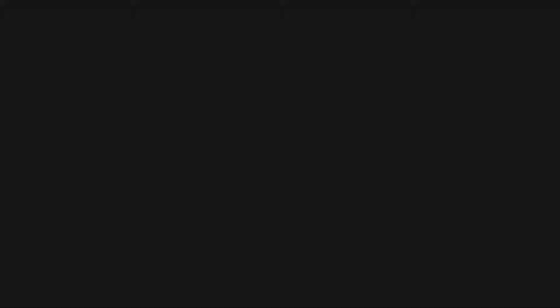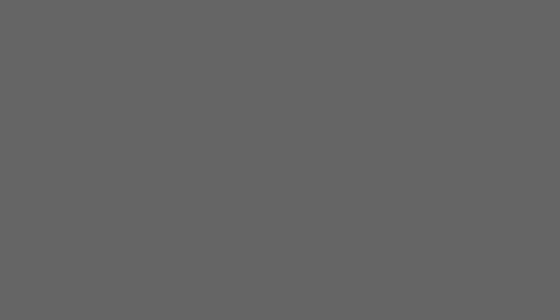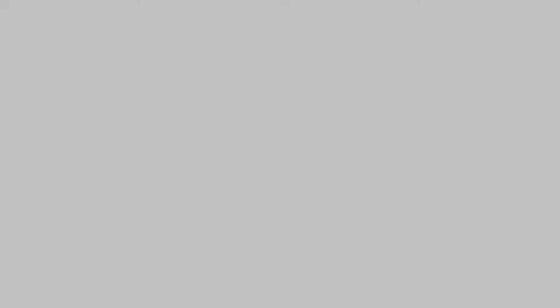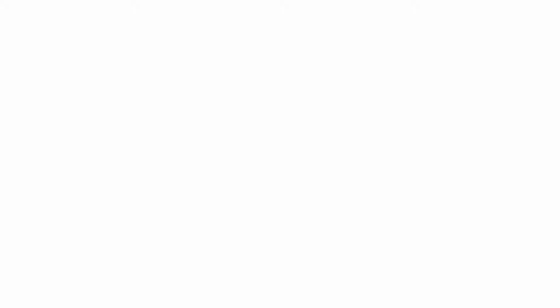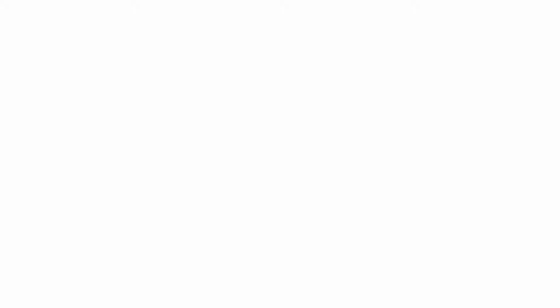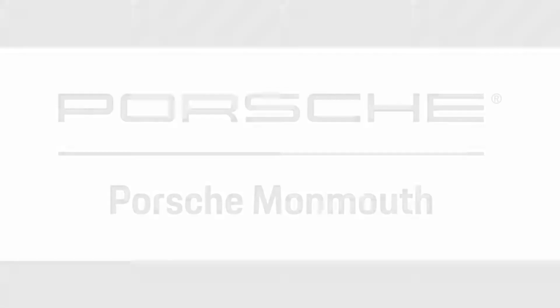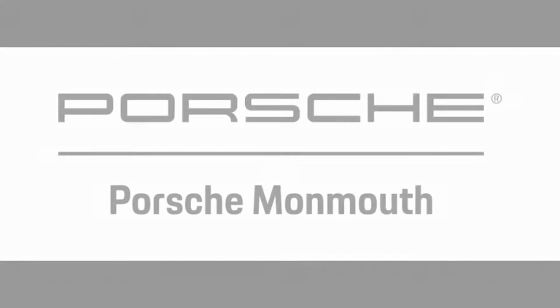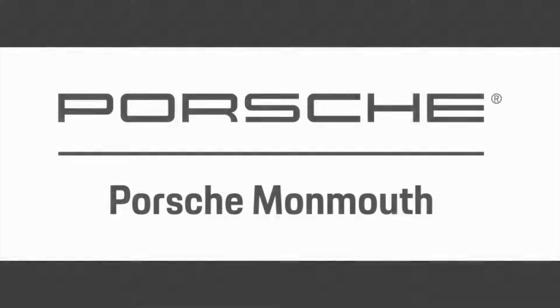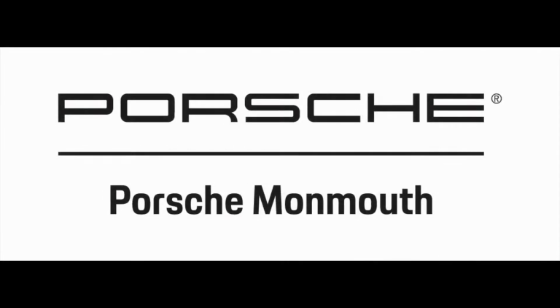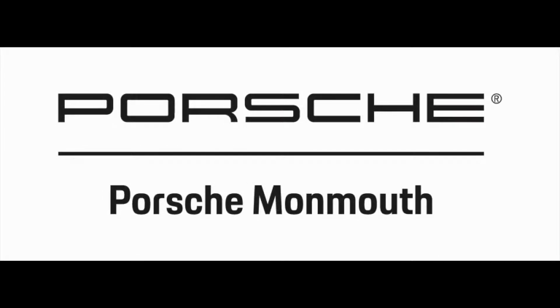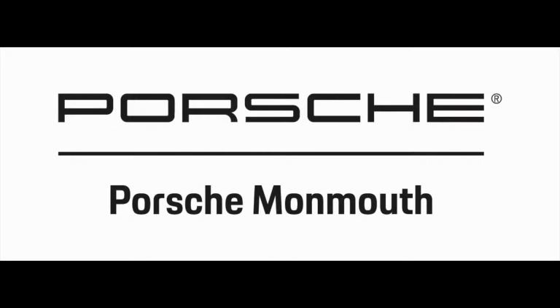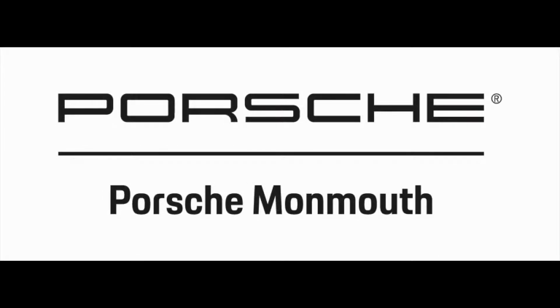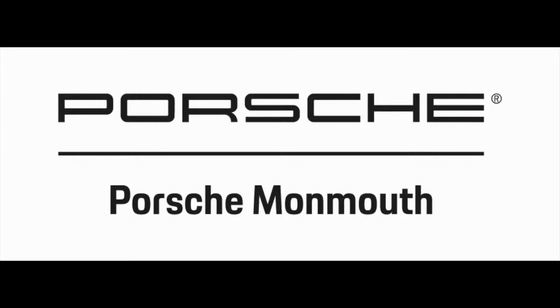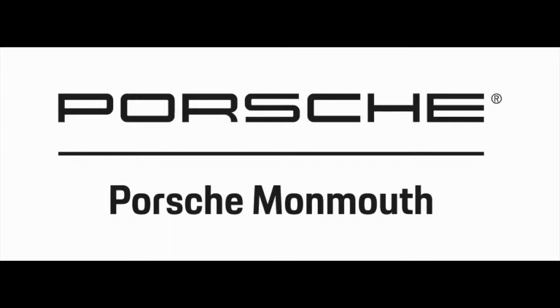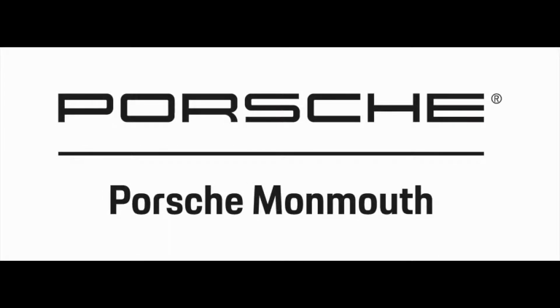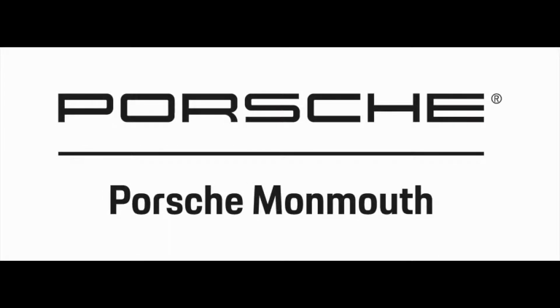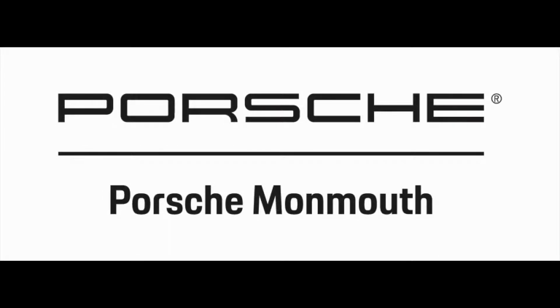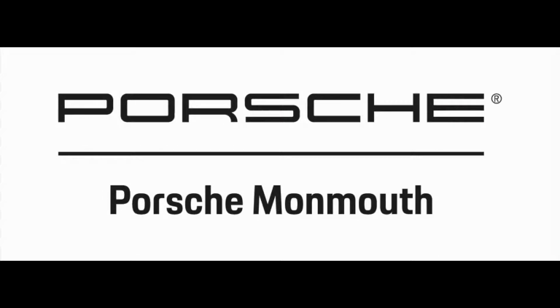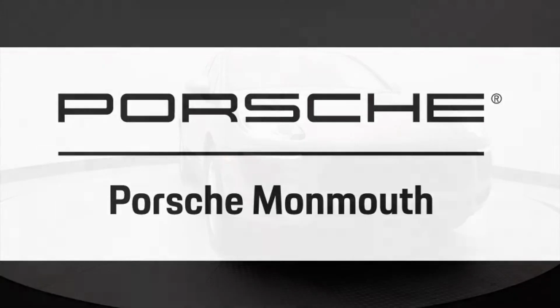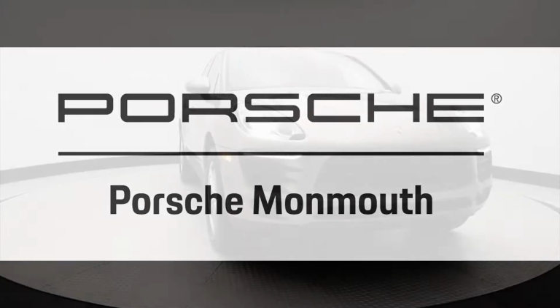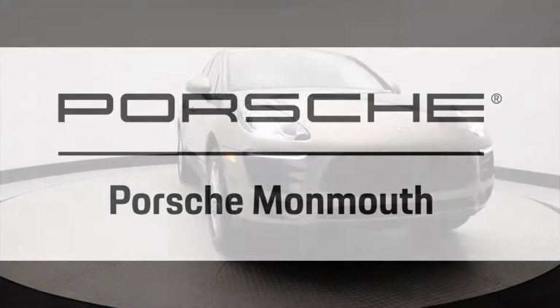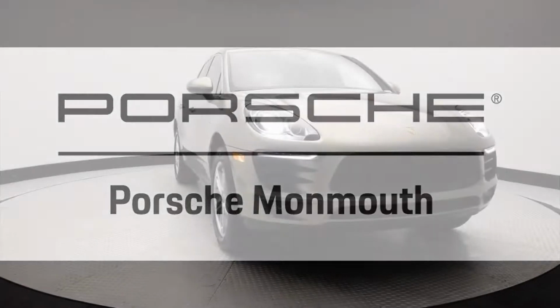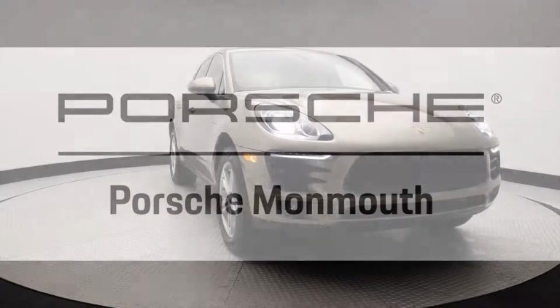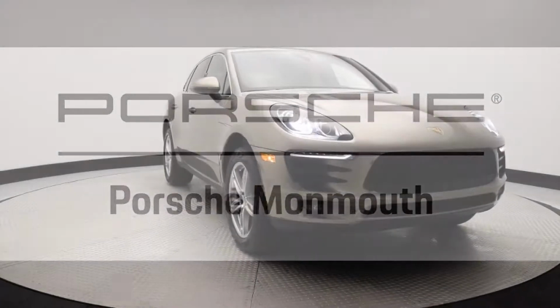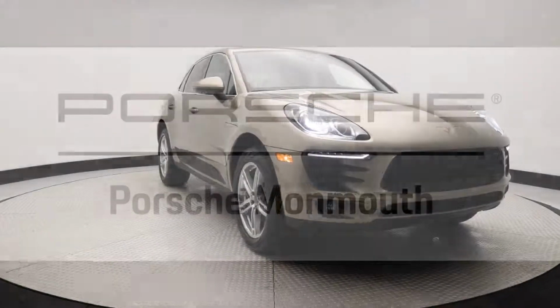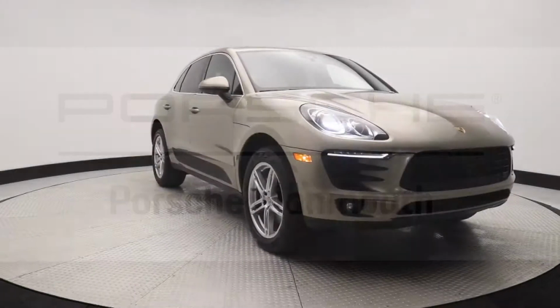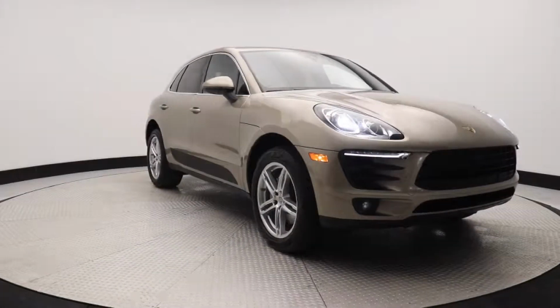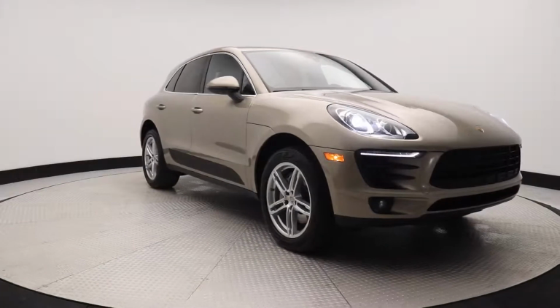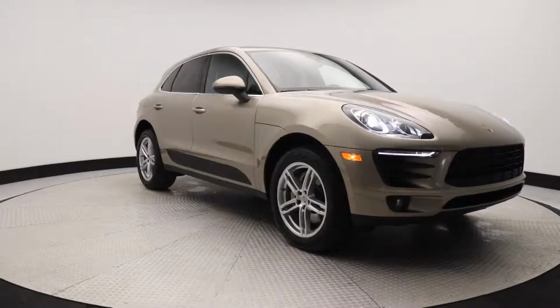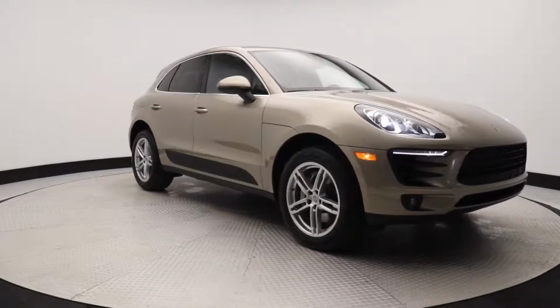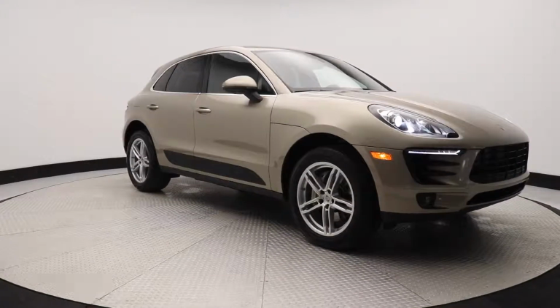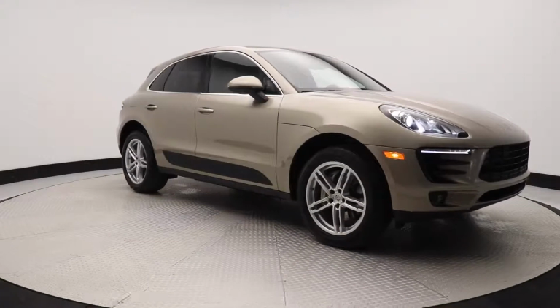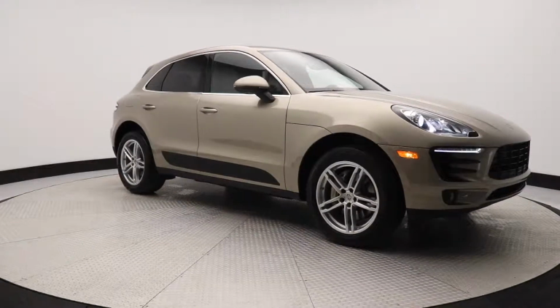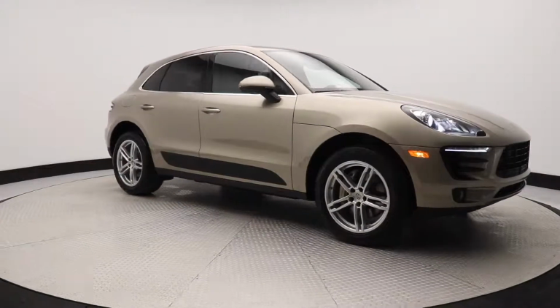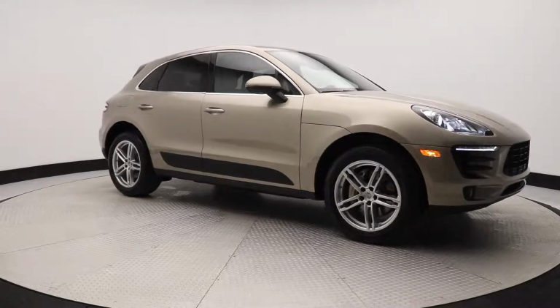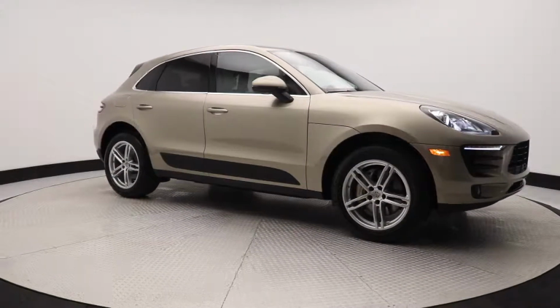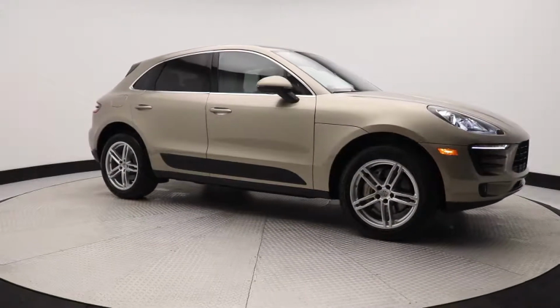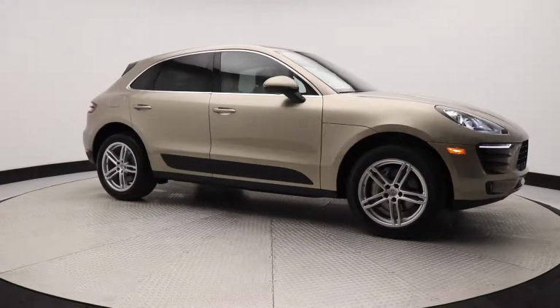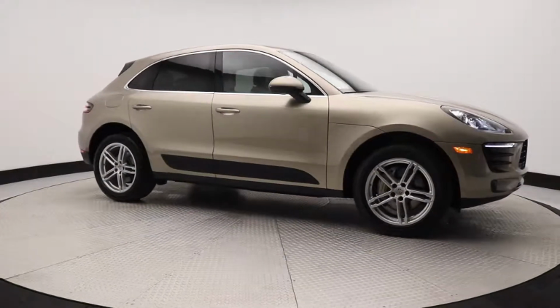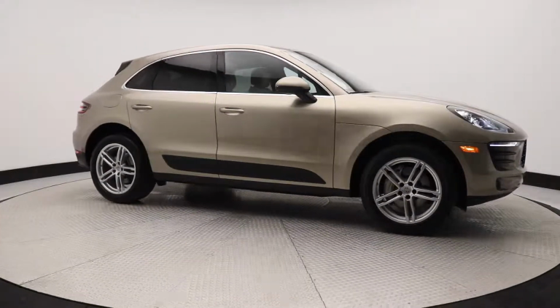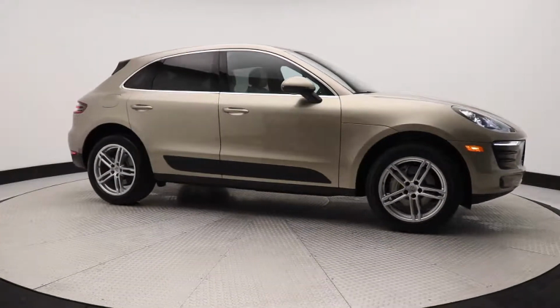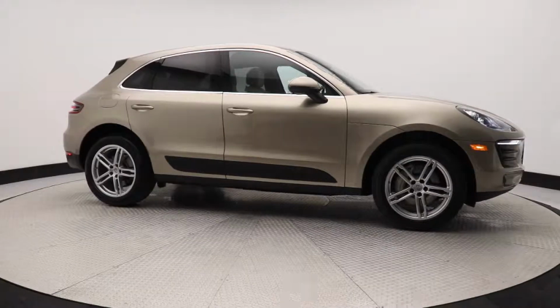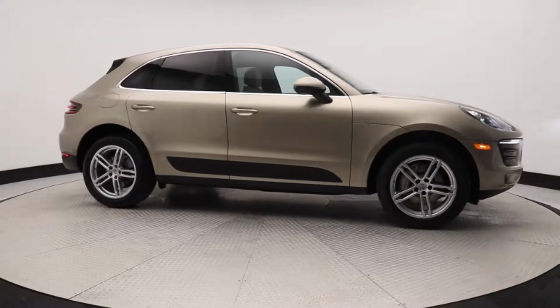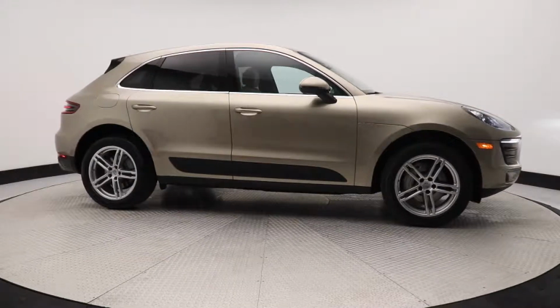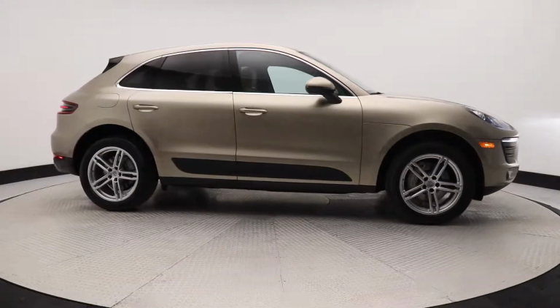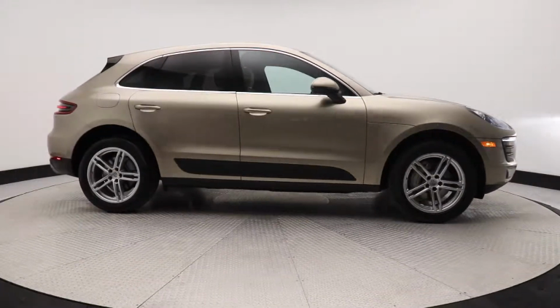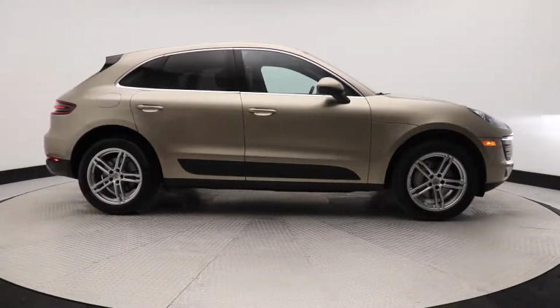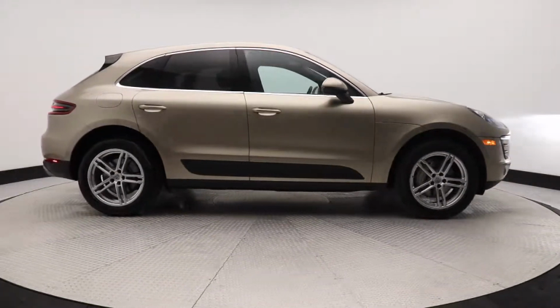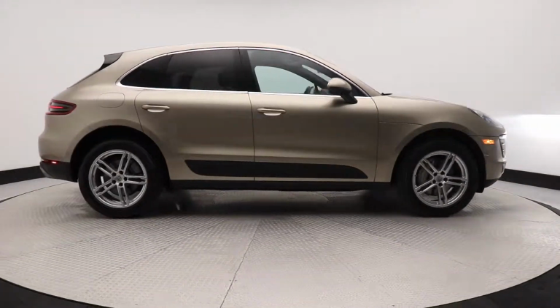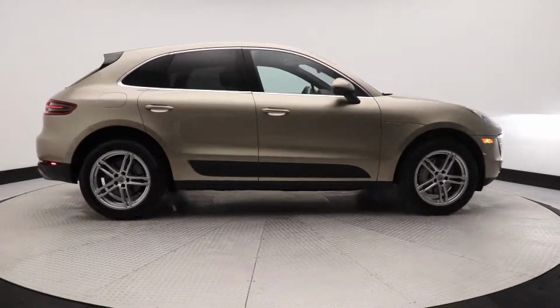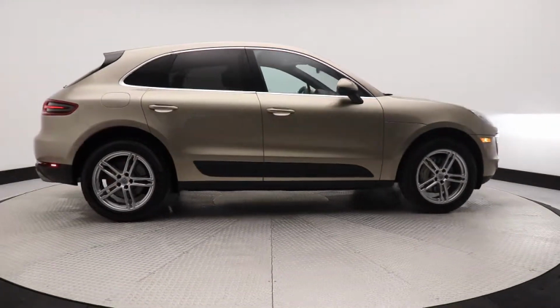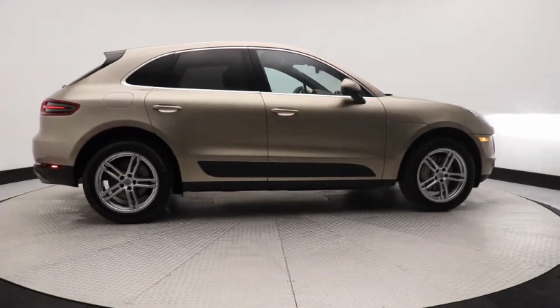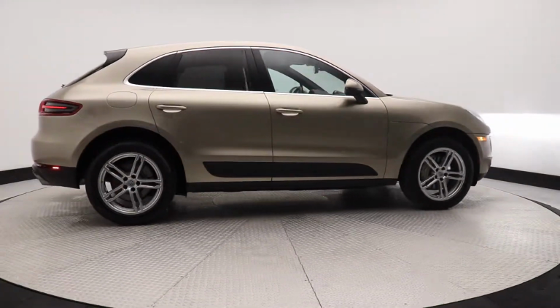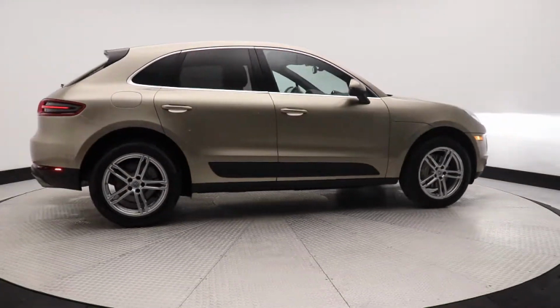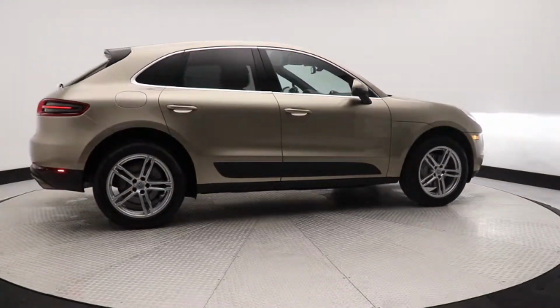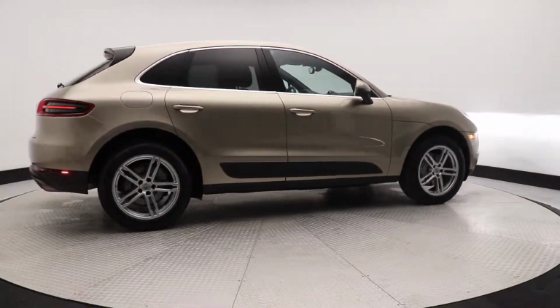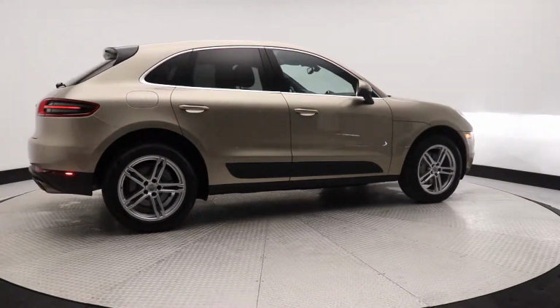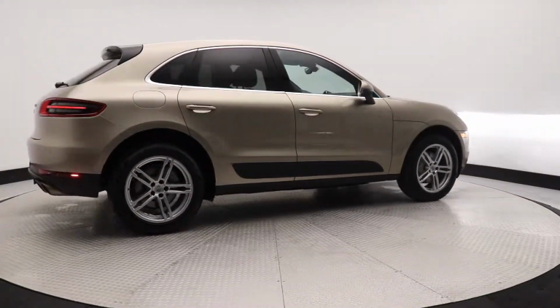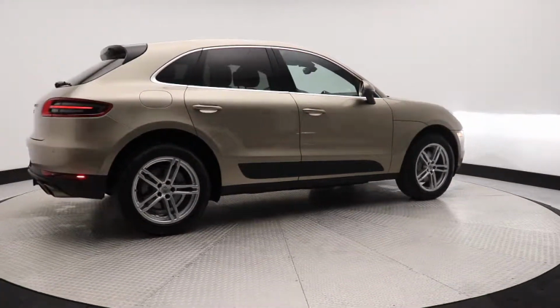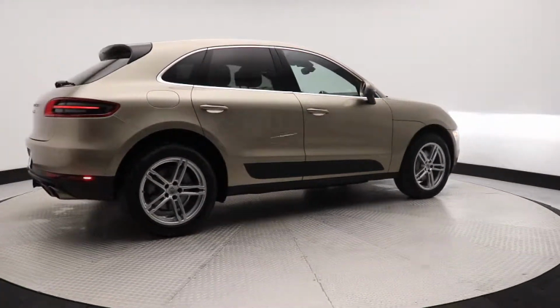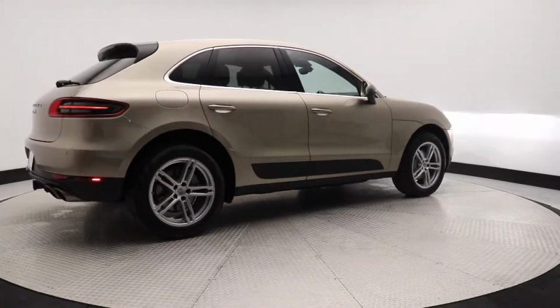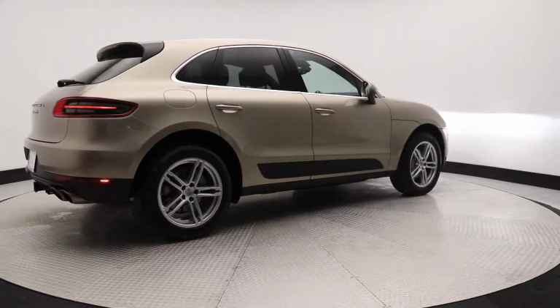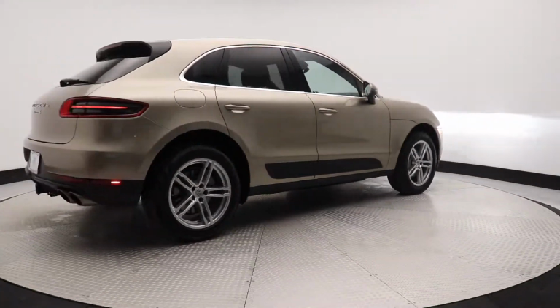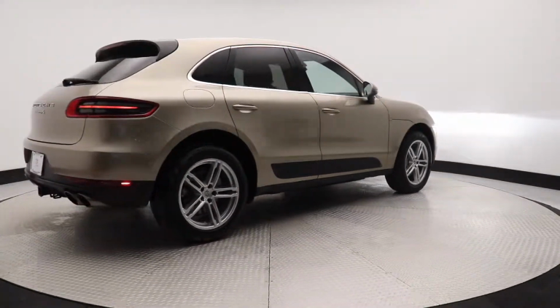Hello and welcome from the new Porsche Monmouth, located at 280 NJ-36 in West Long Branch, New Jersey.